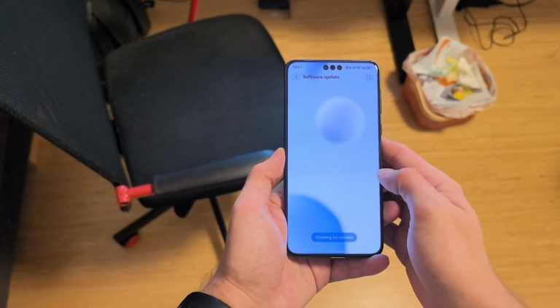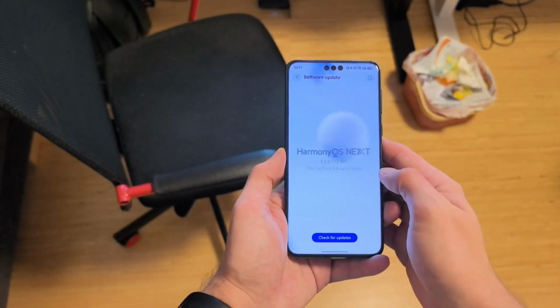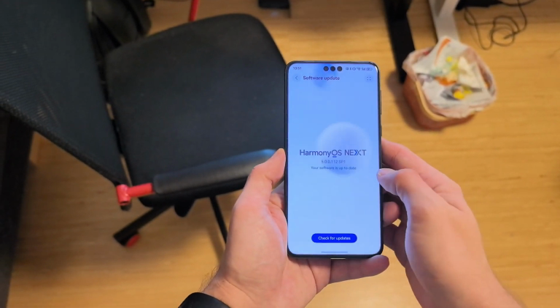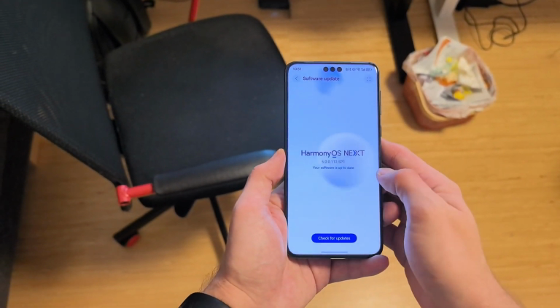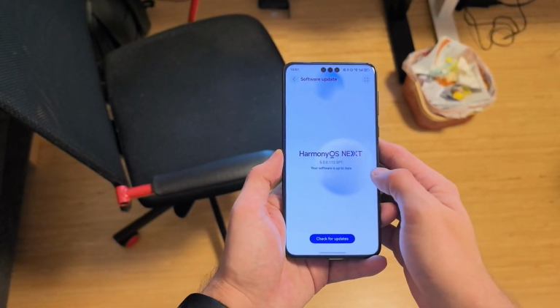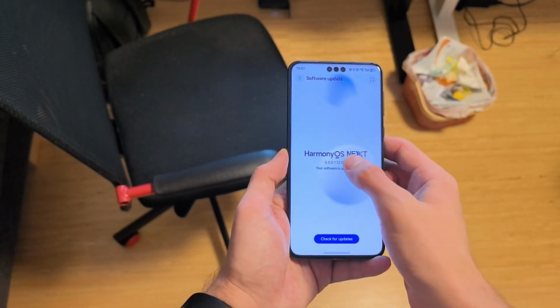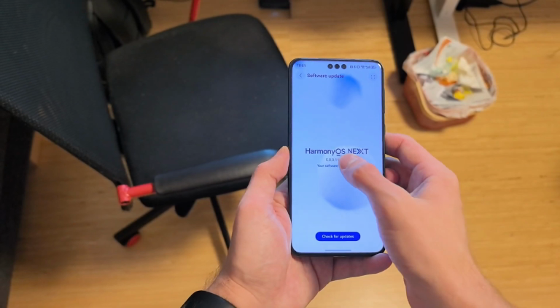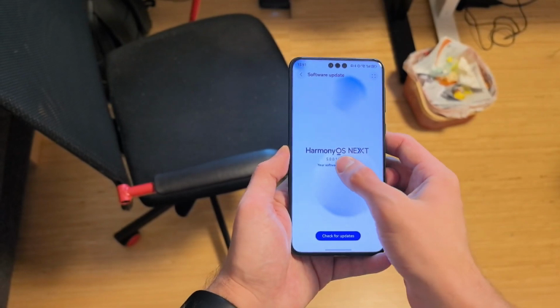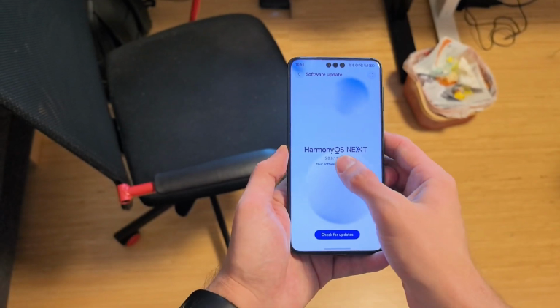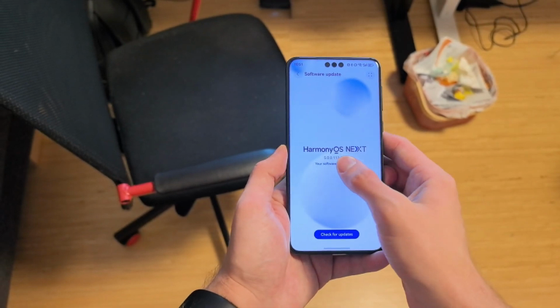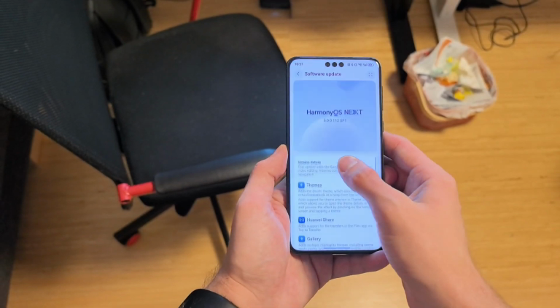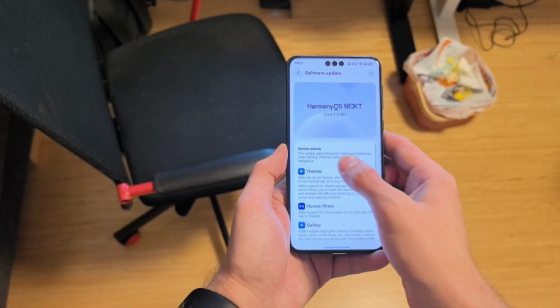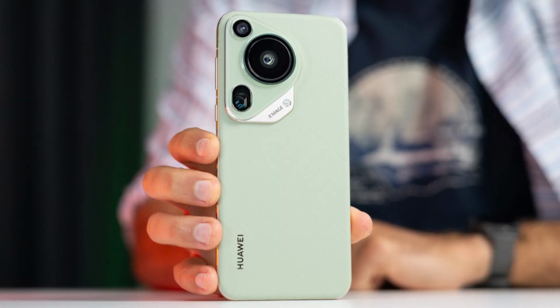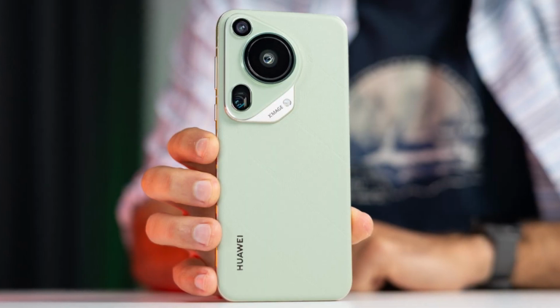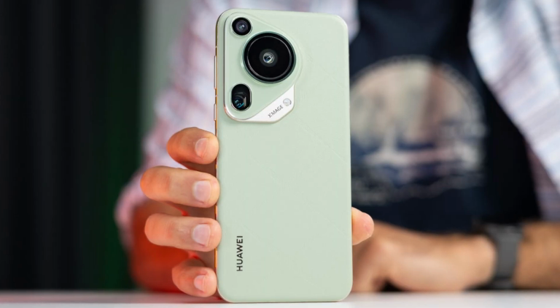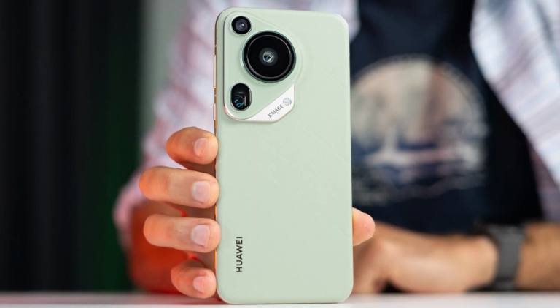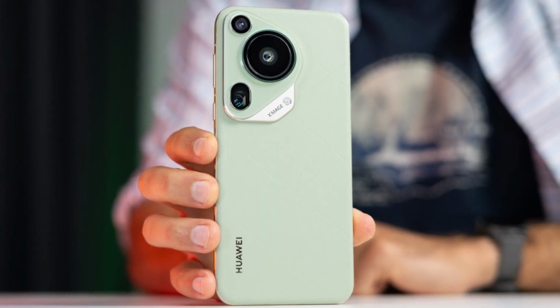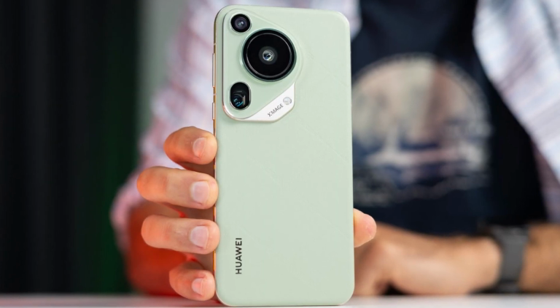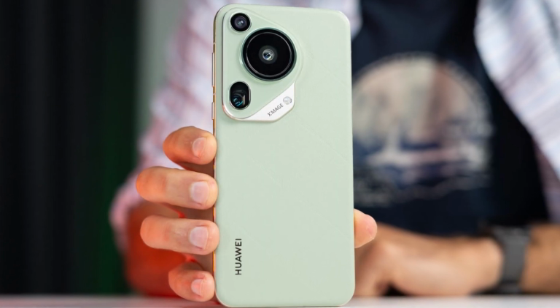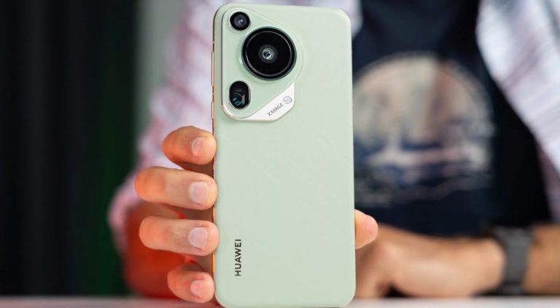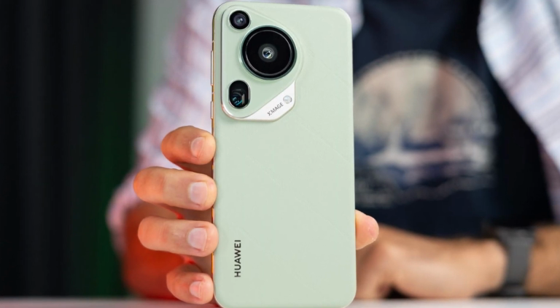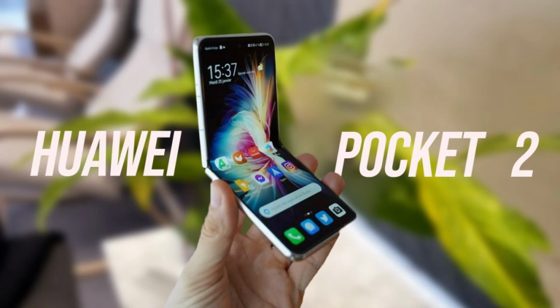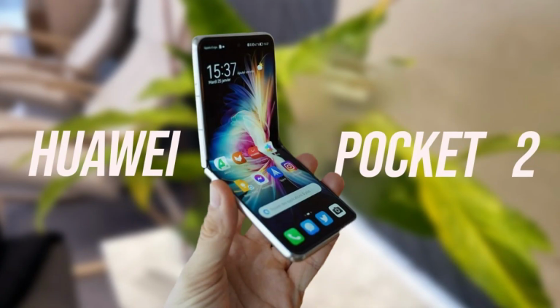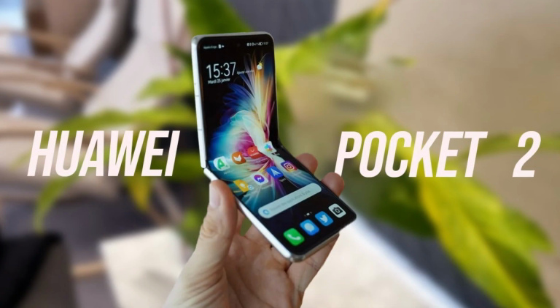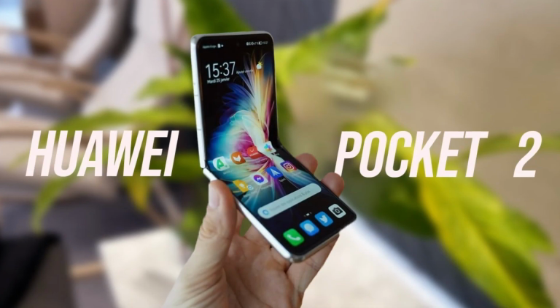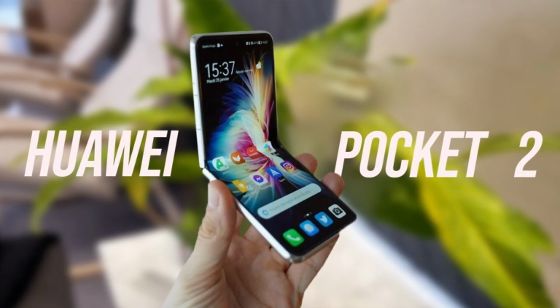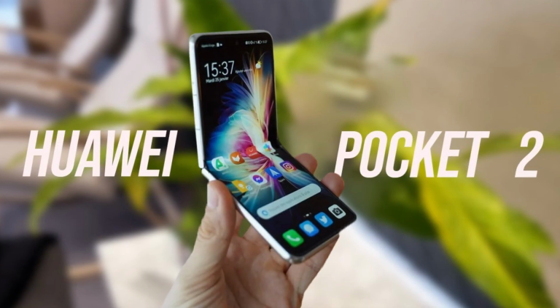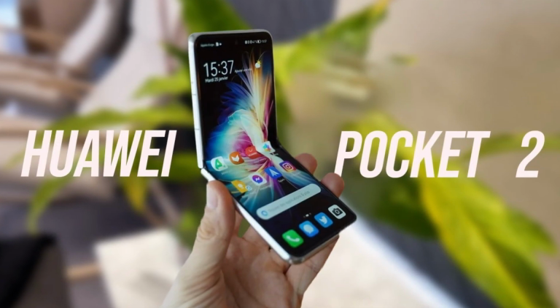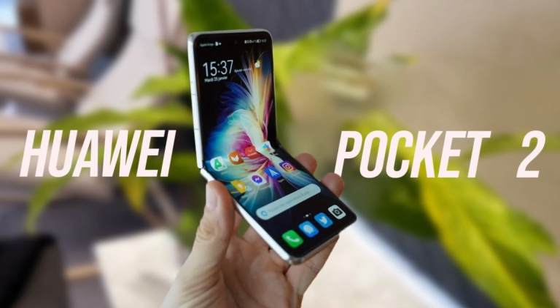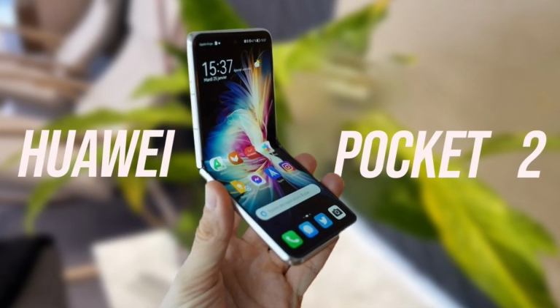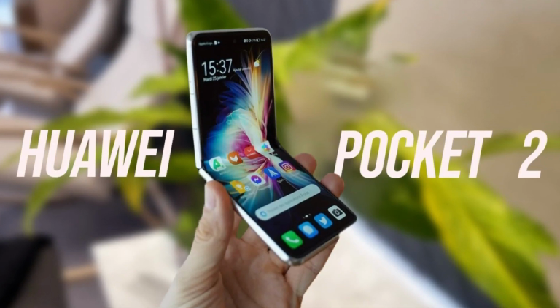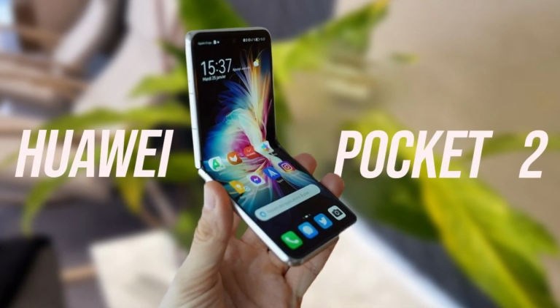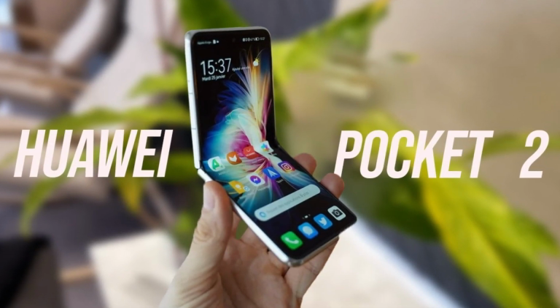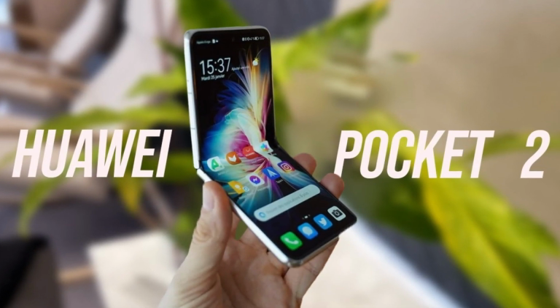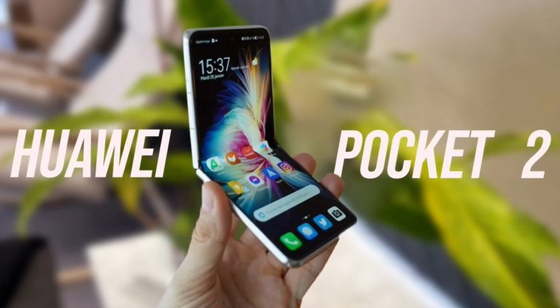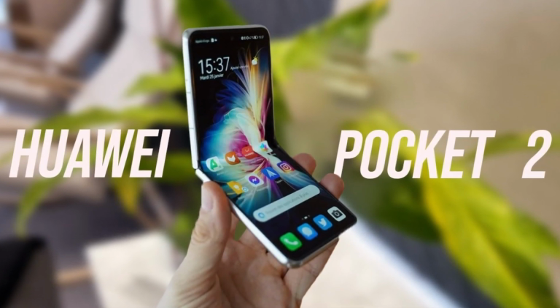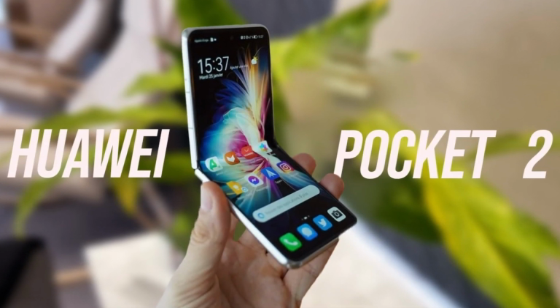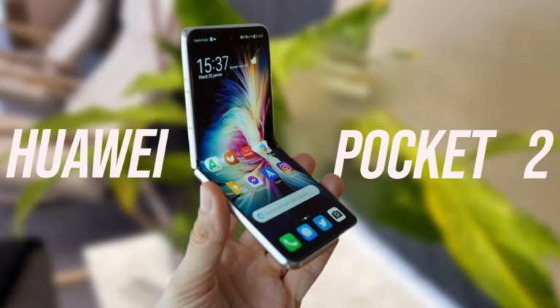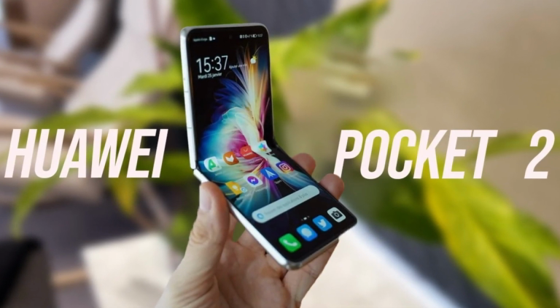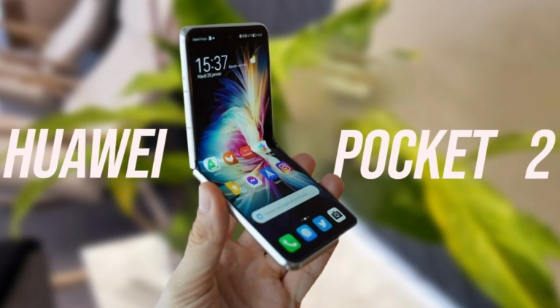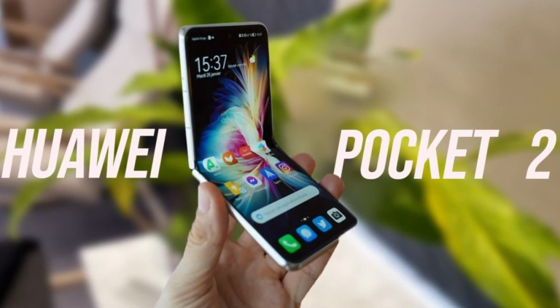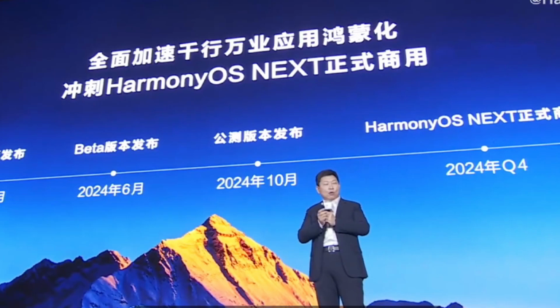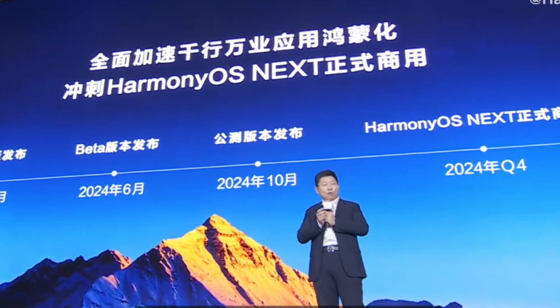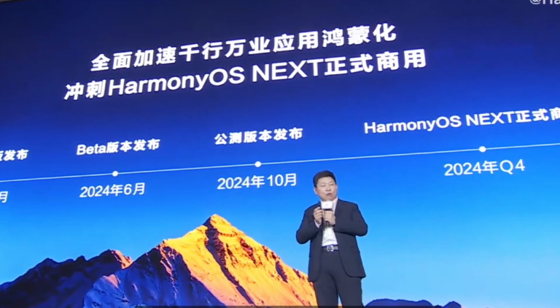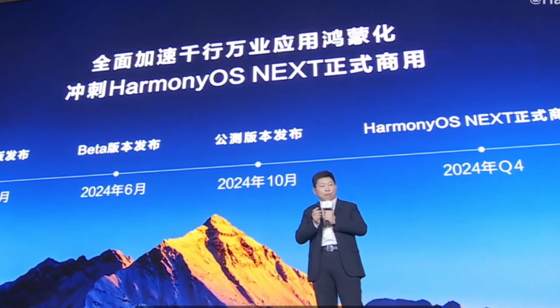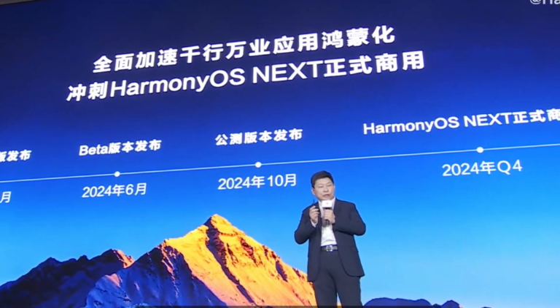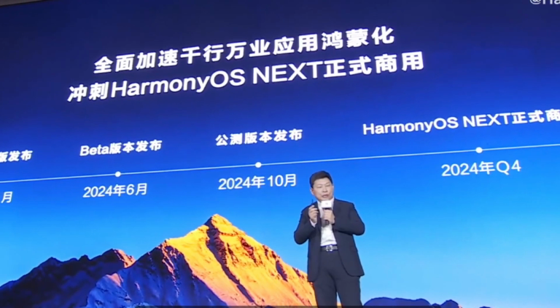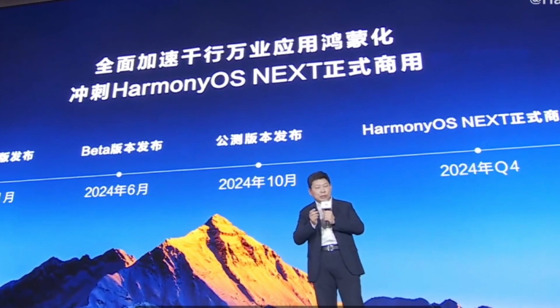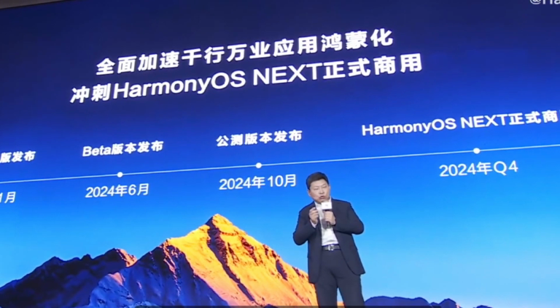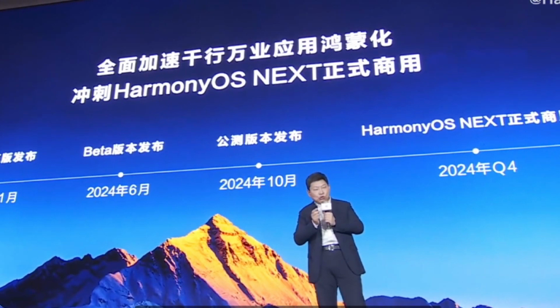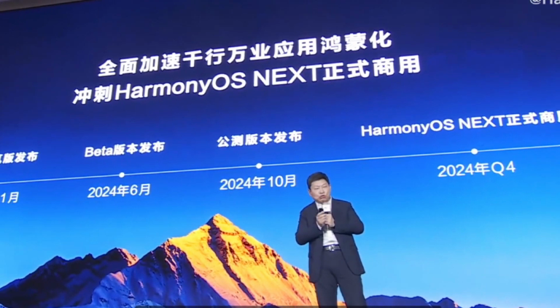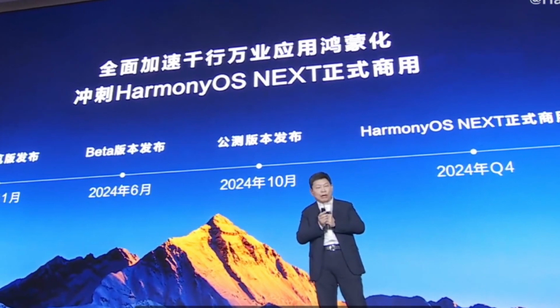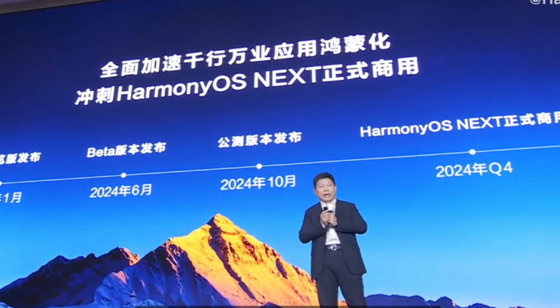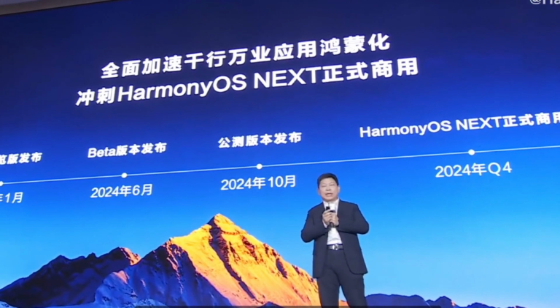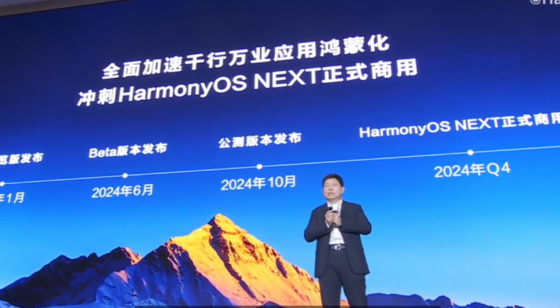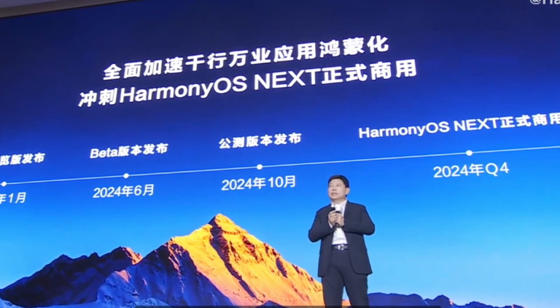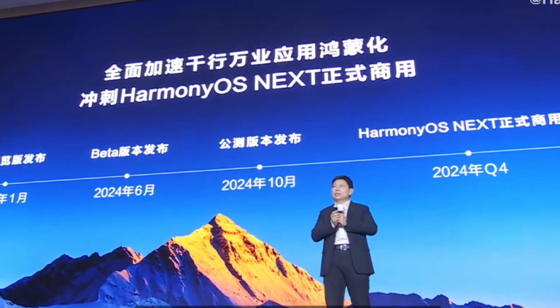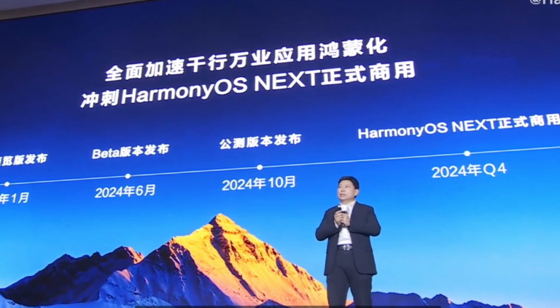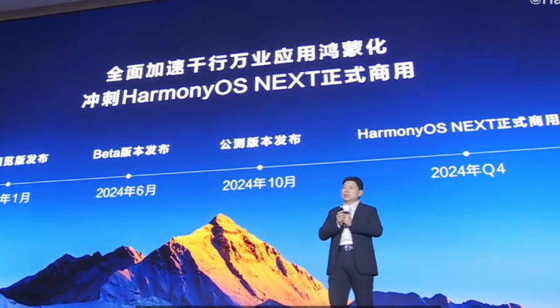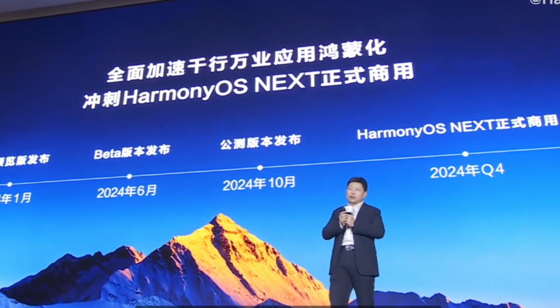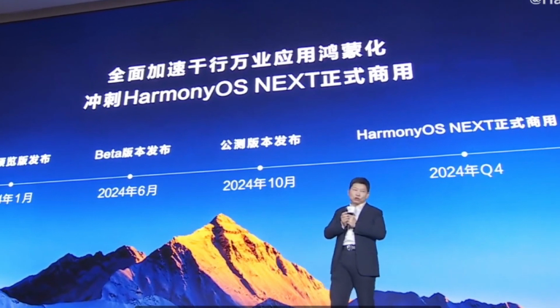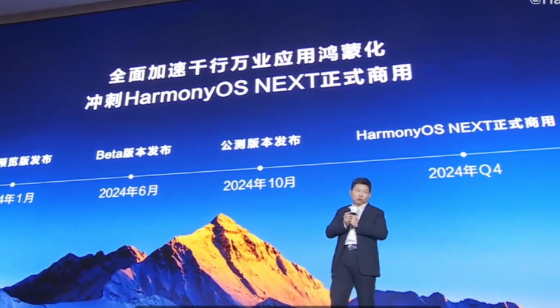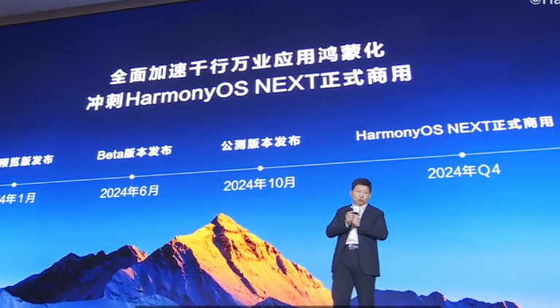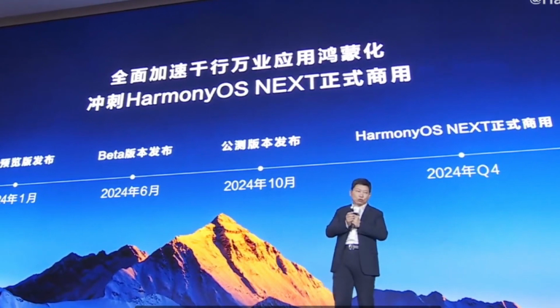Unfortunately, some devices like the Pro 70 and Pocket 2 are still on the closed beta list, but Huawei has assured users that support will expand soon.